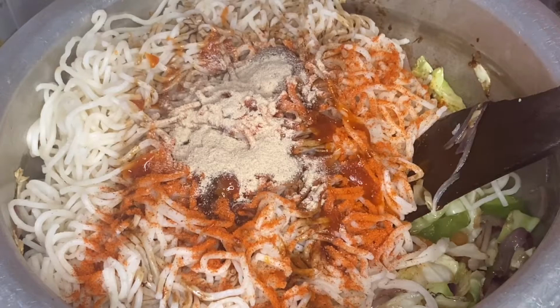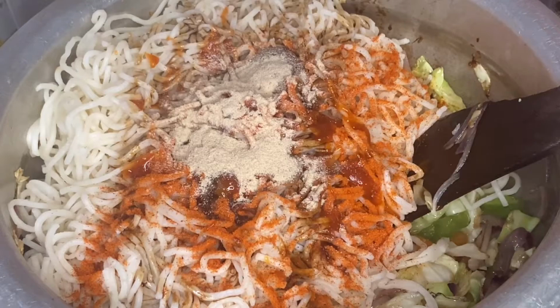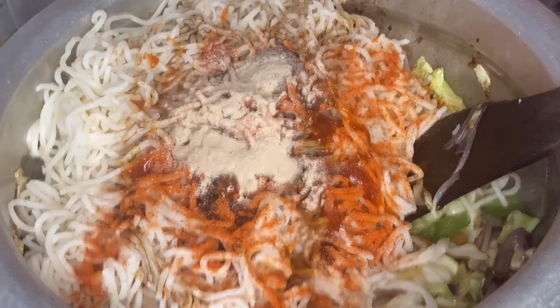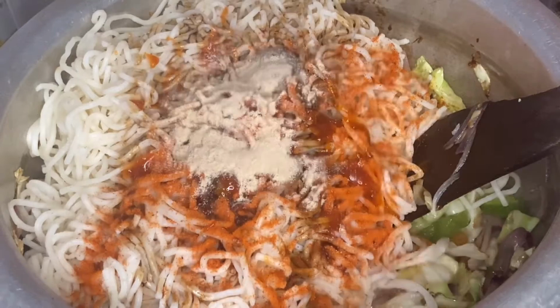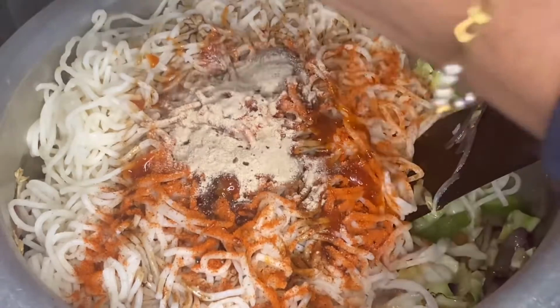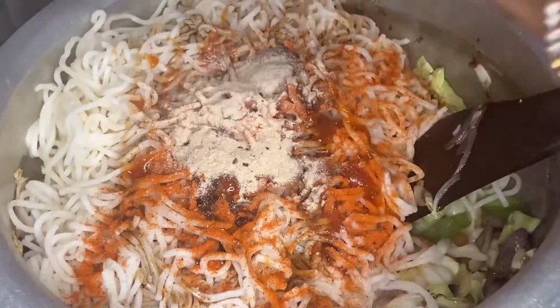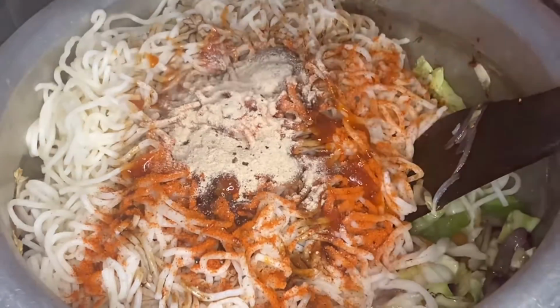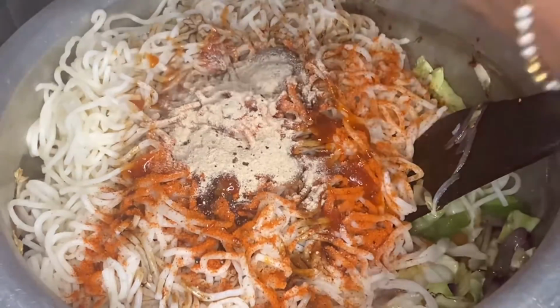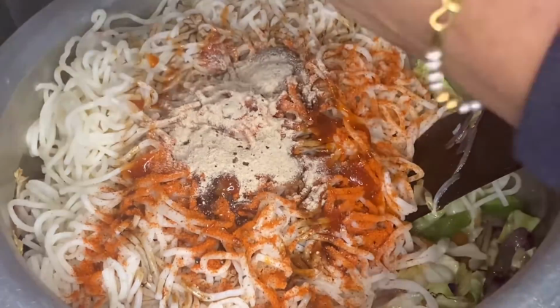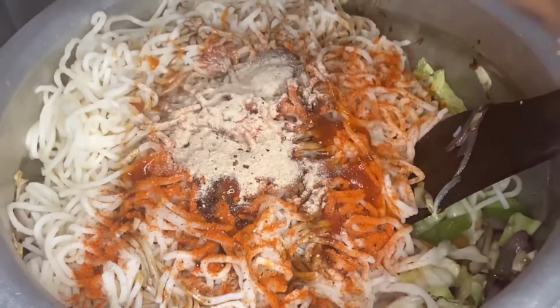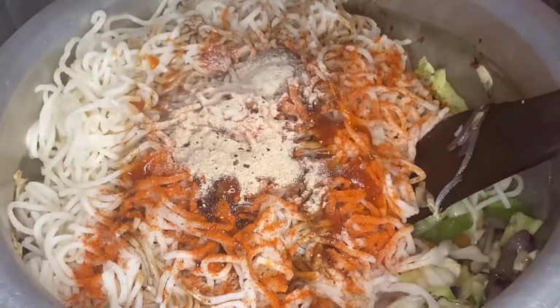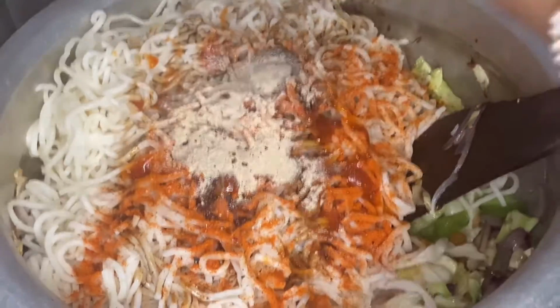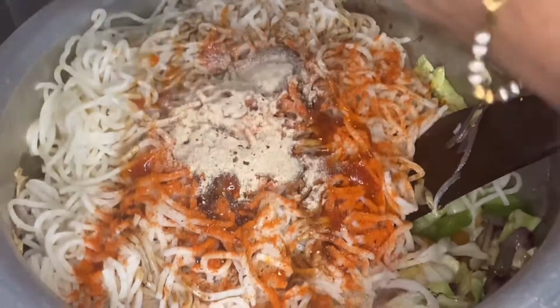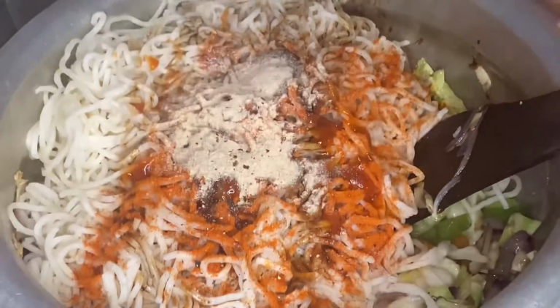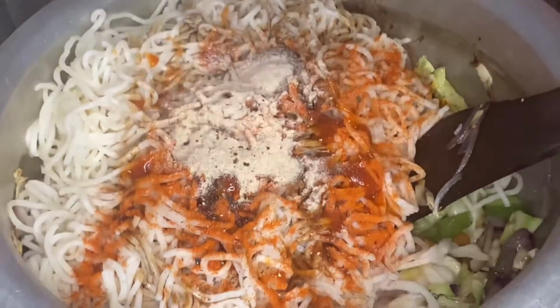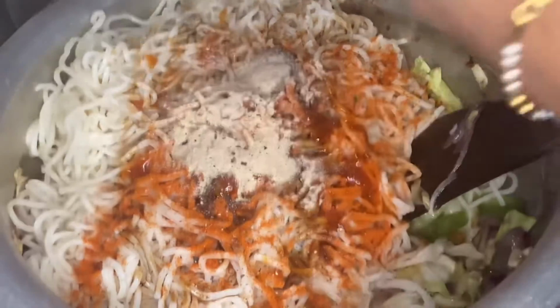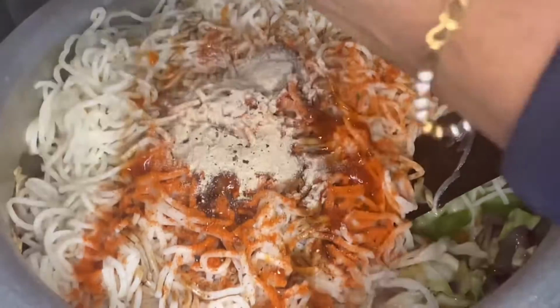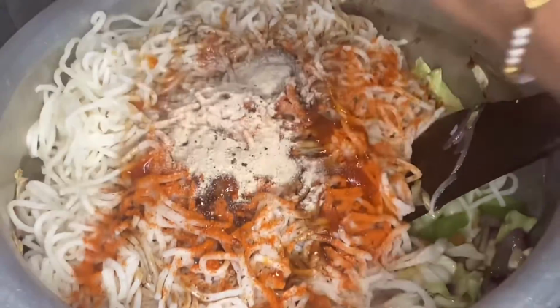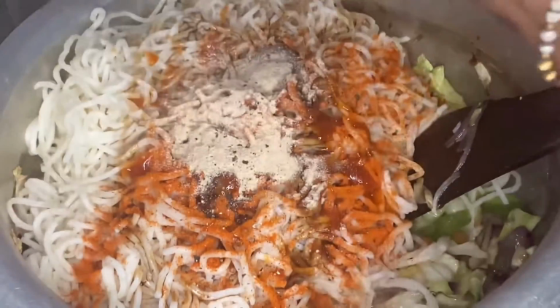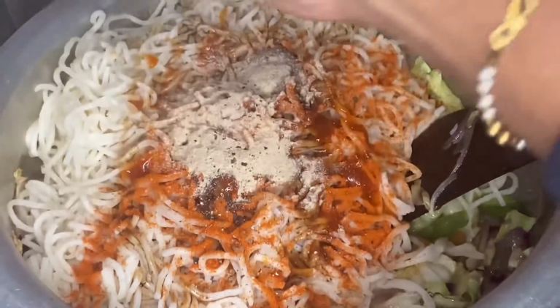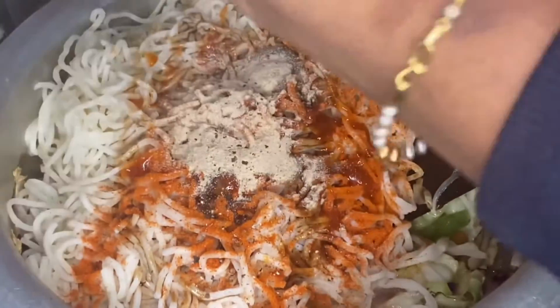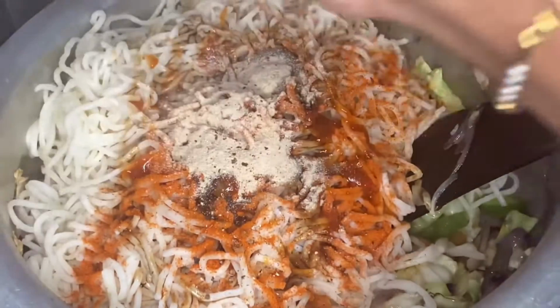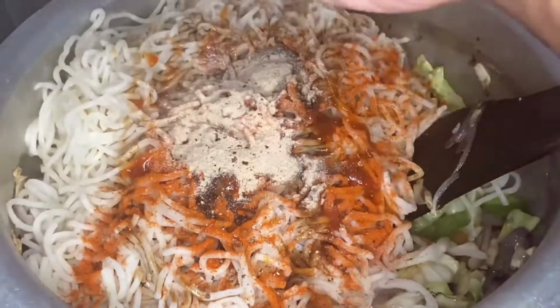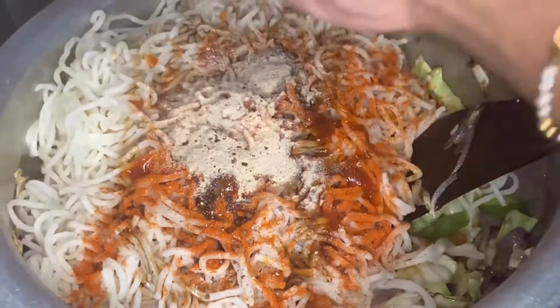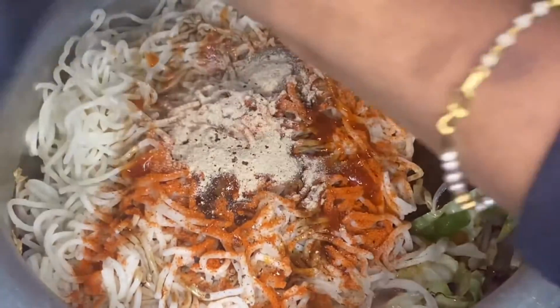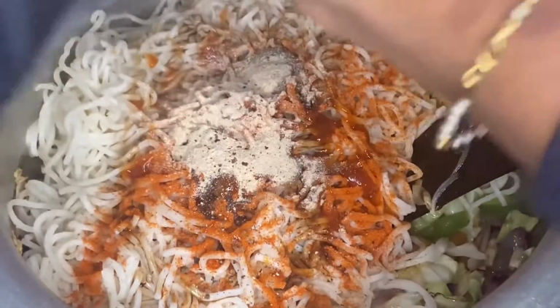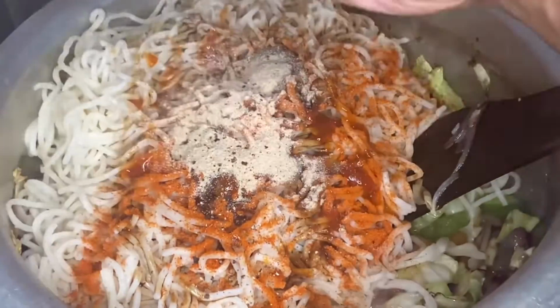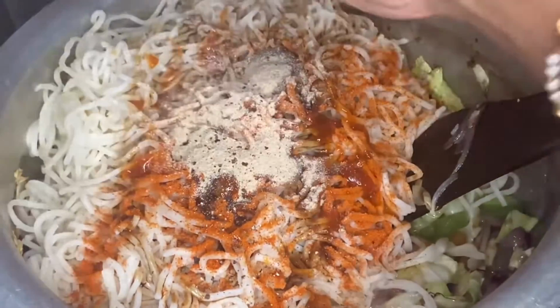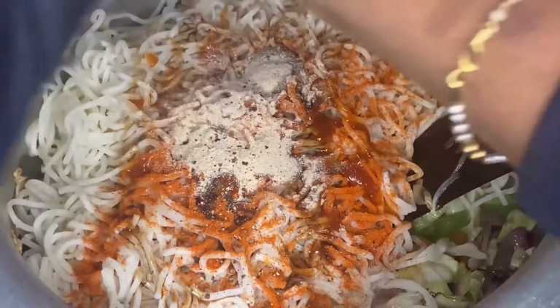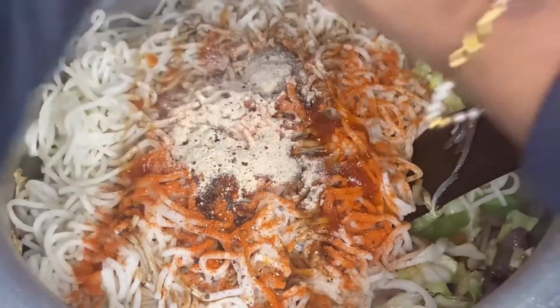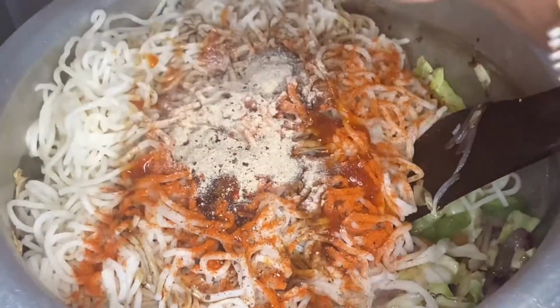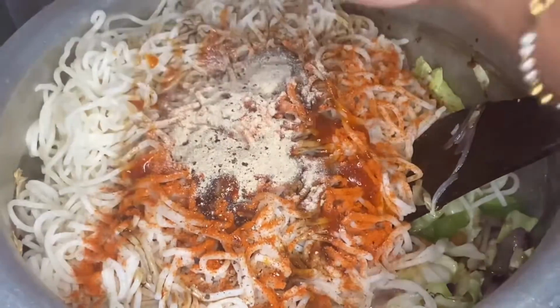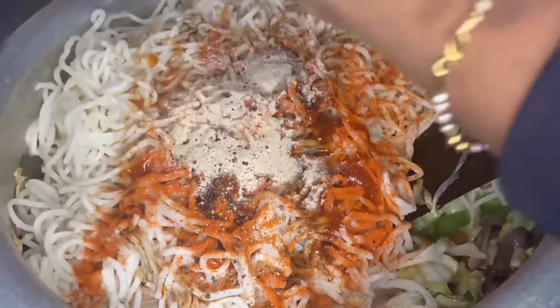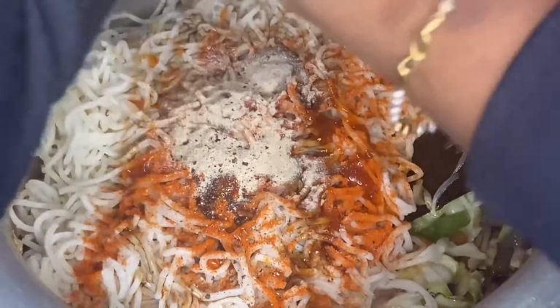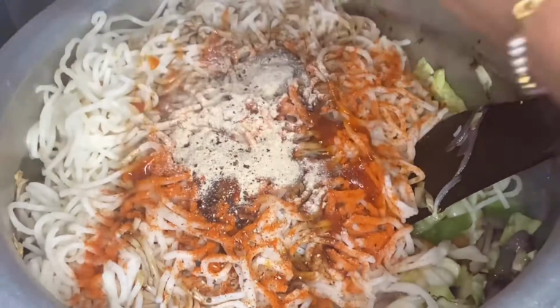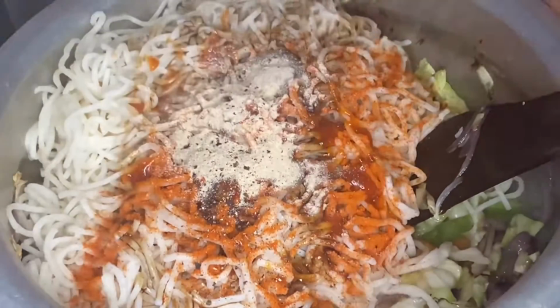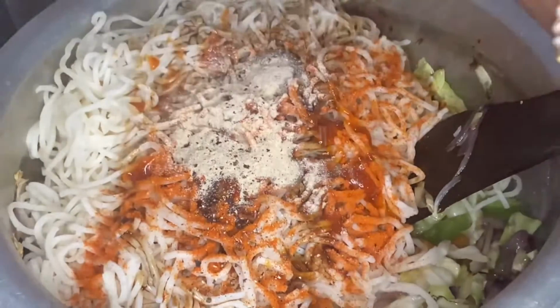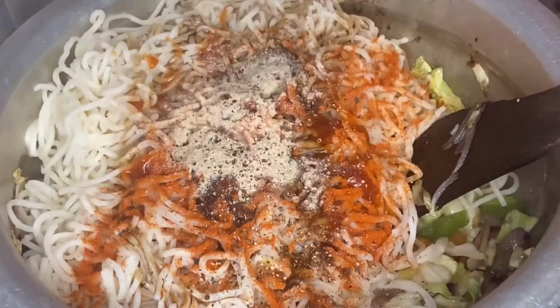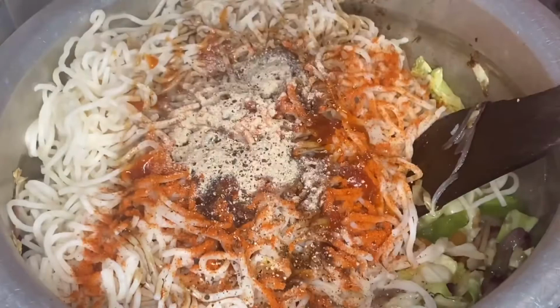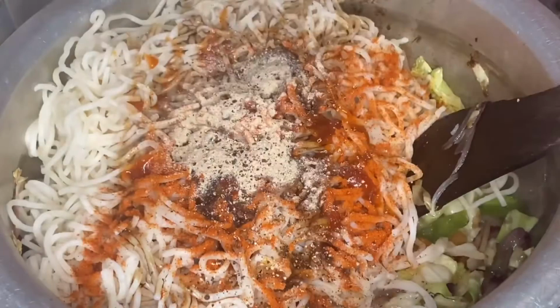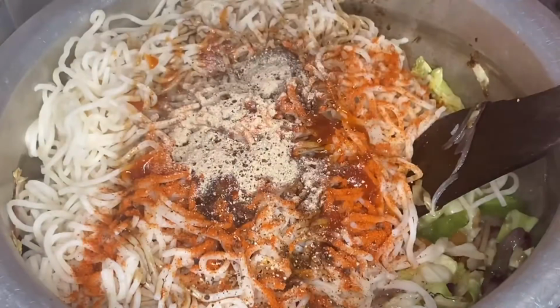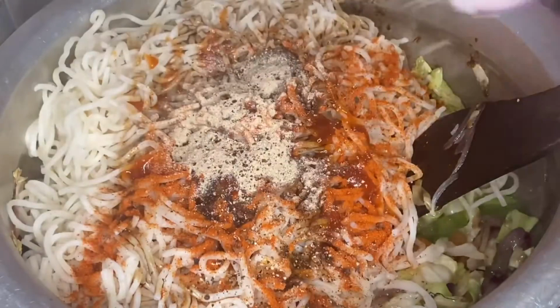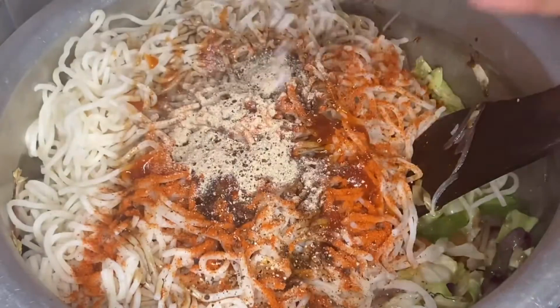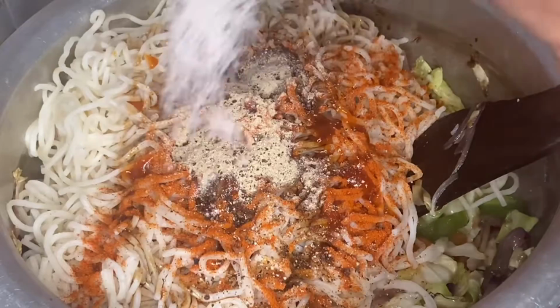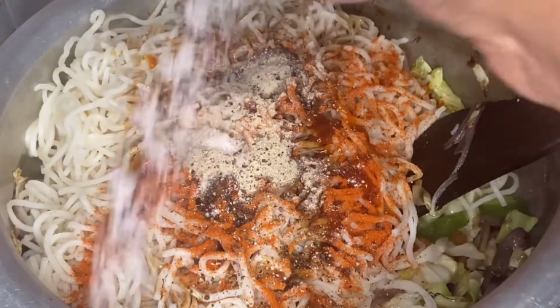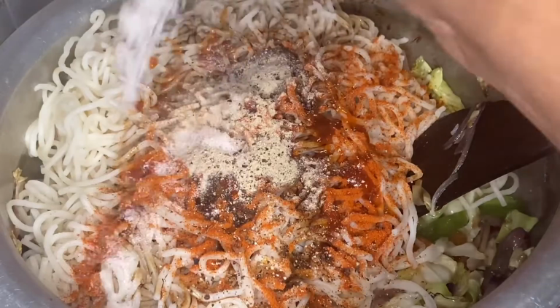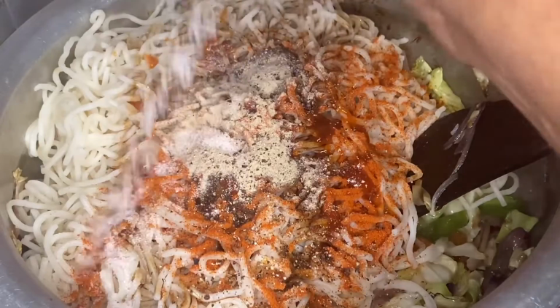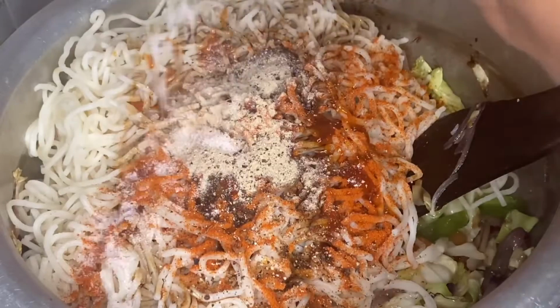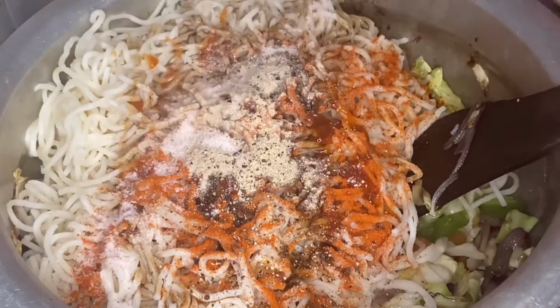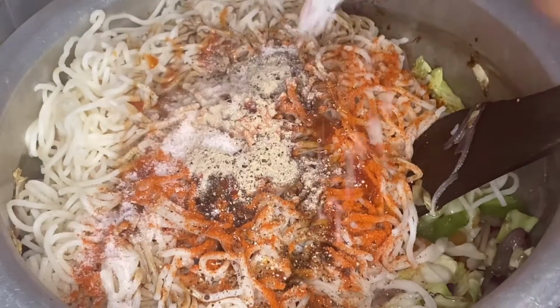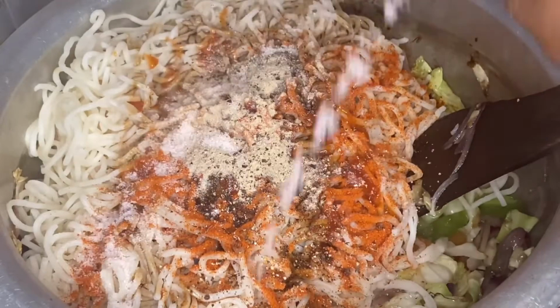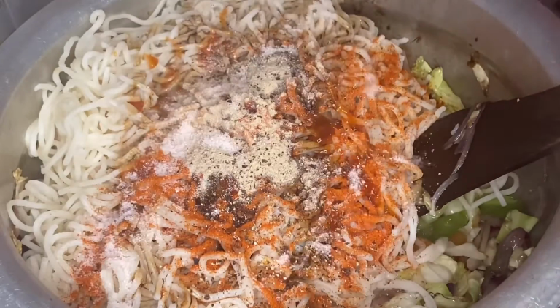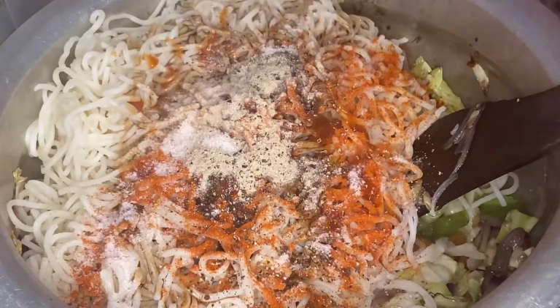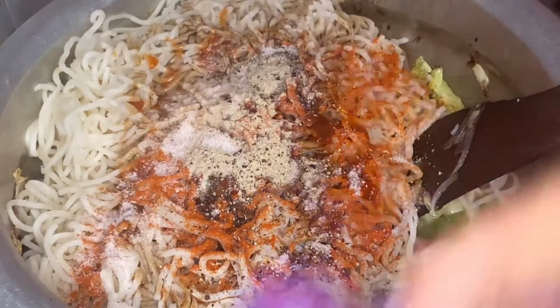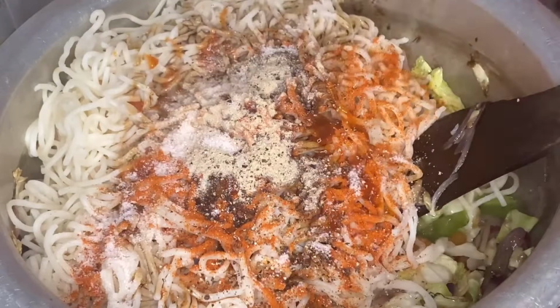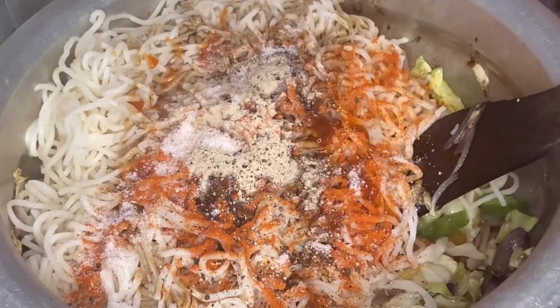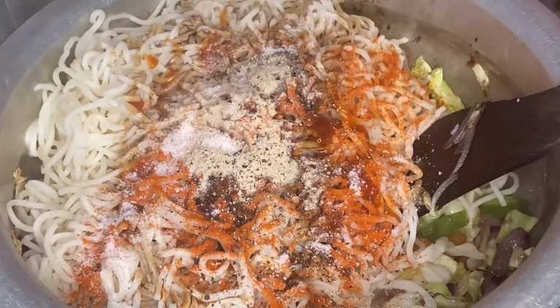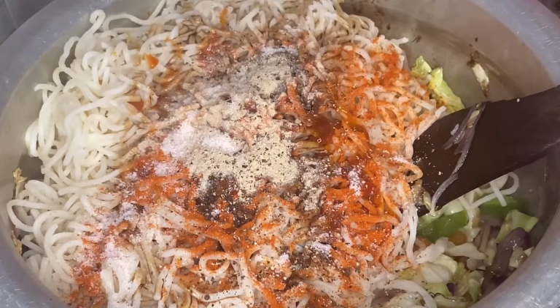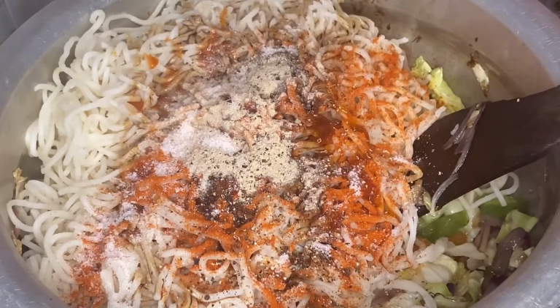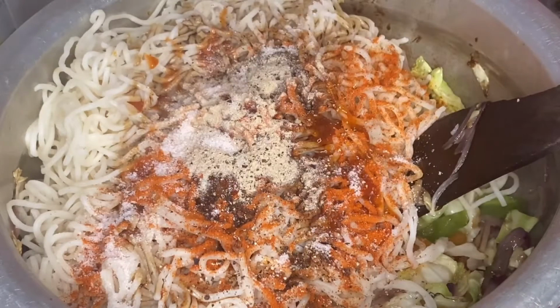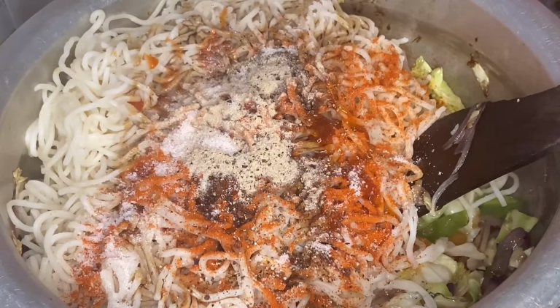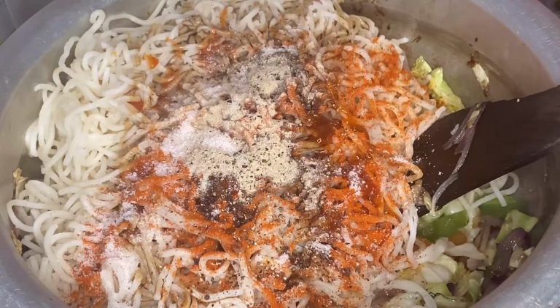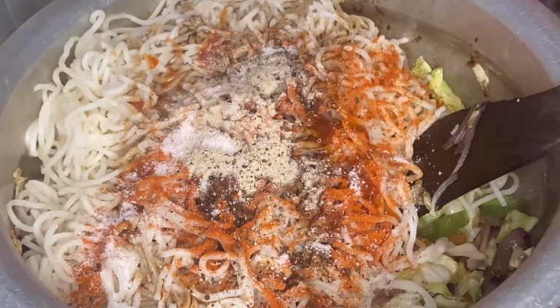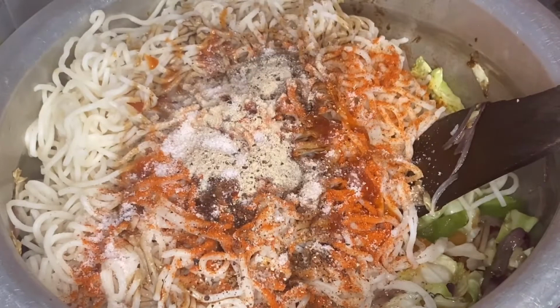It's a street style — this is a very compulsory ingredient: garam masala. After adding it, the taste will be better.